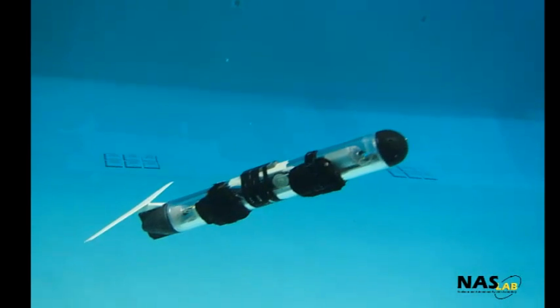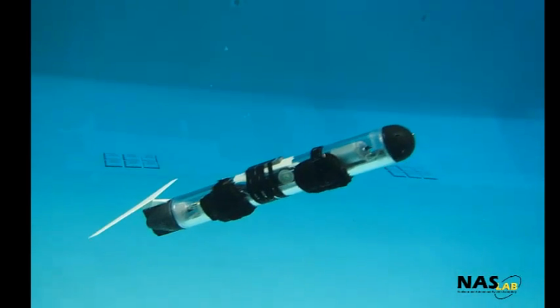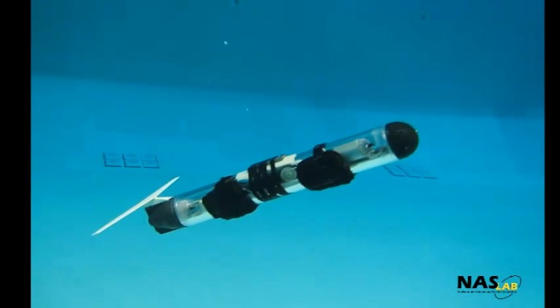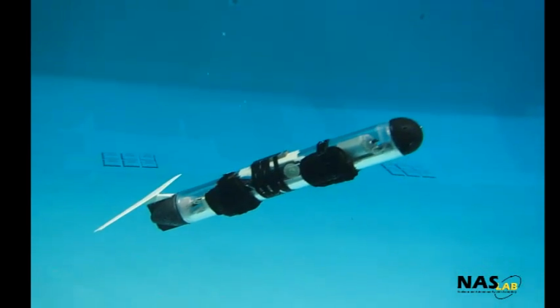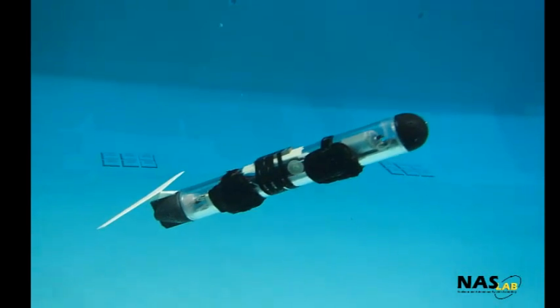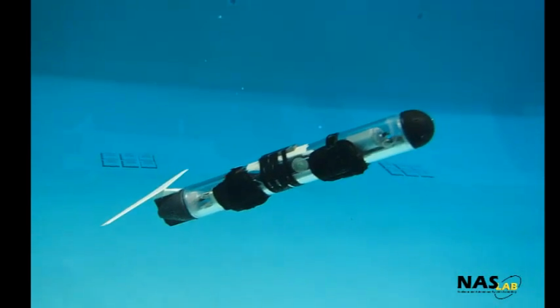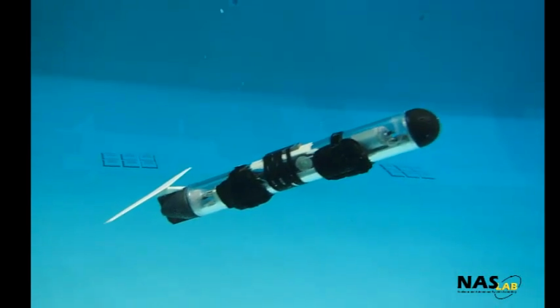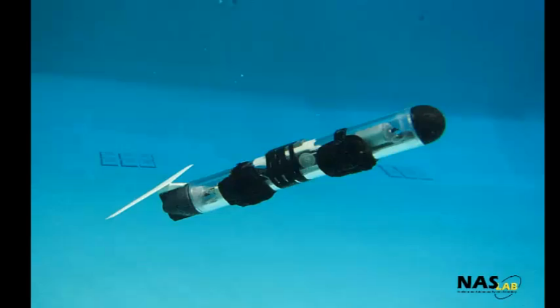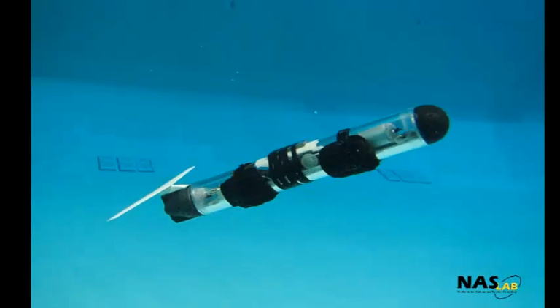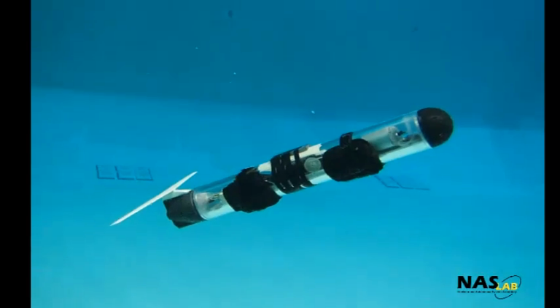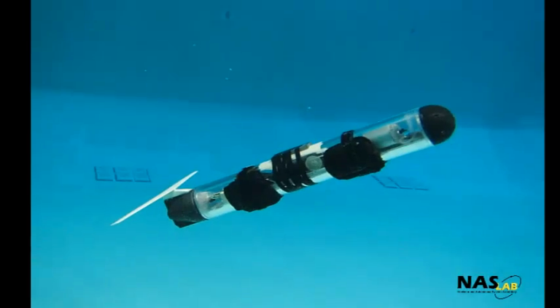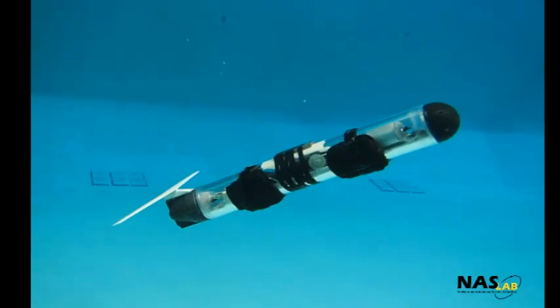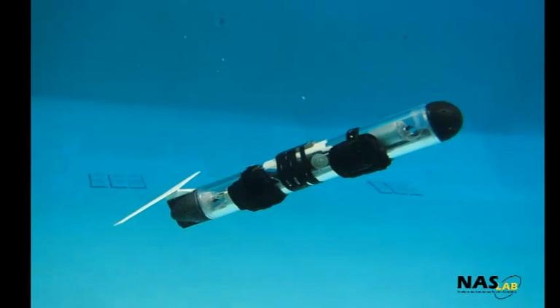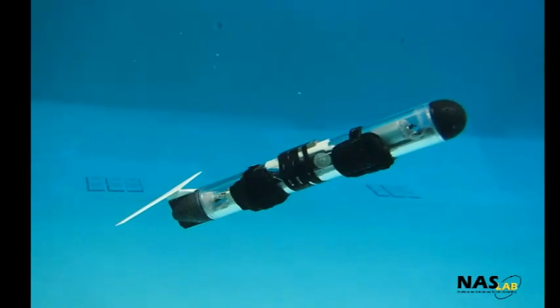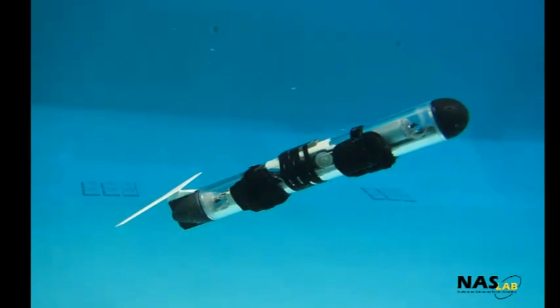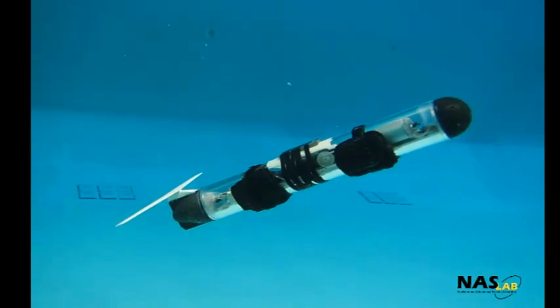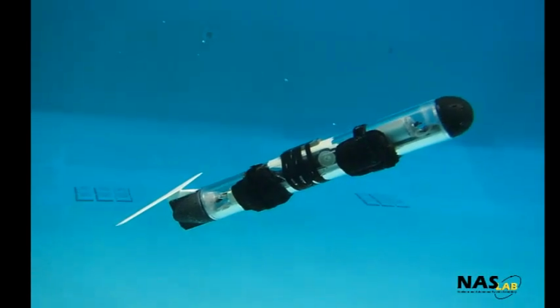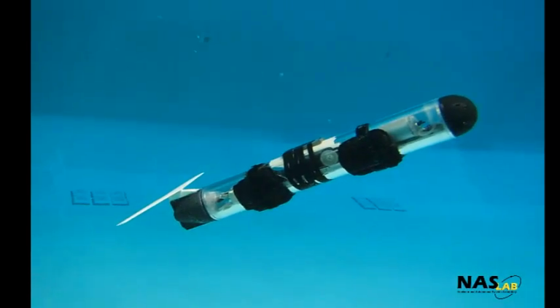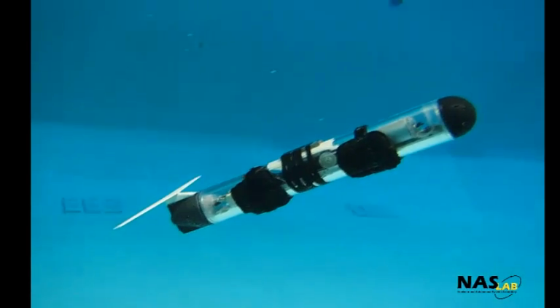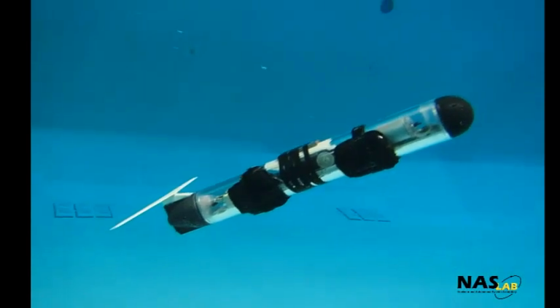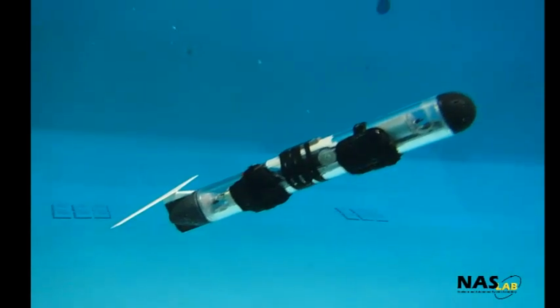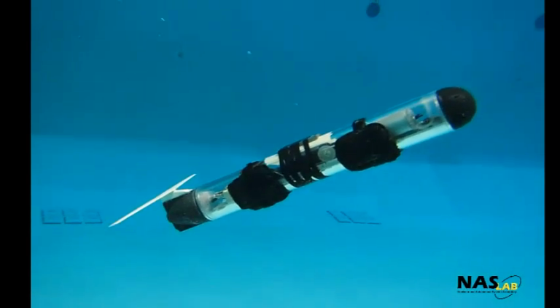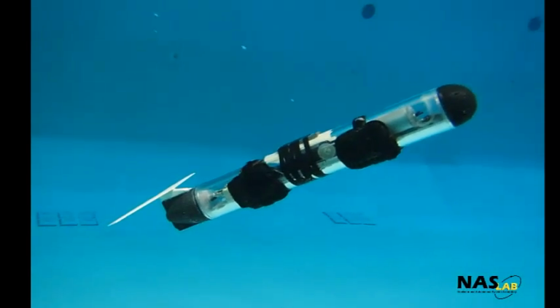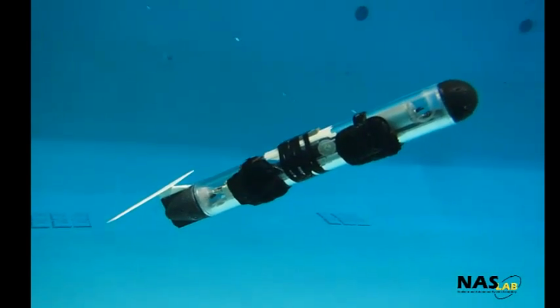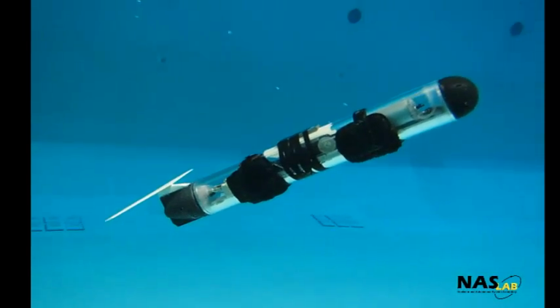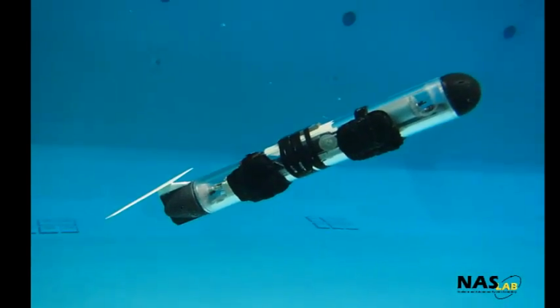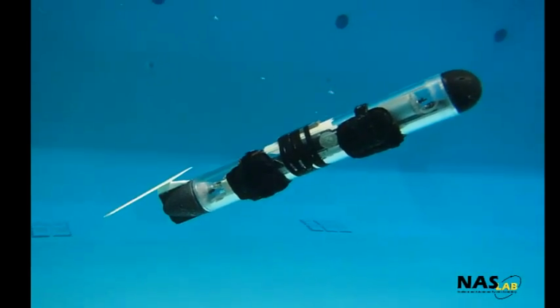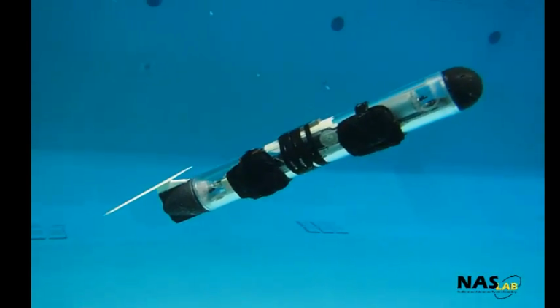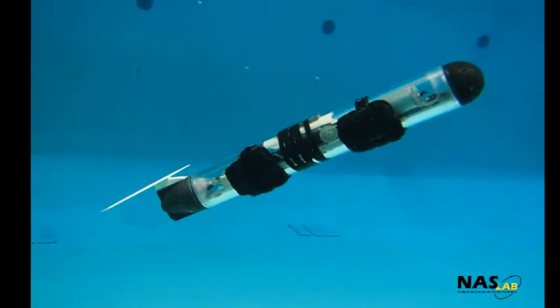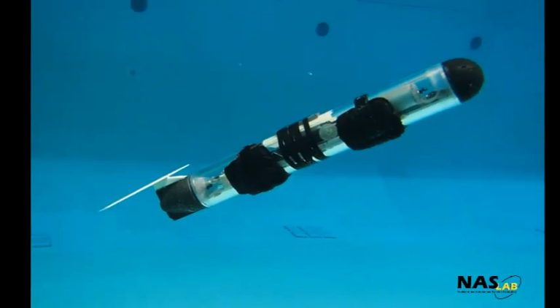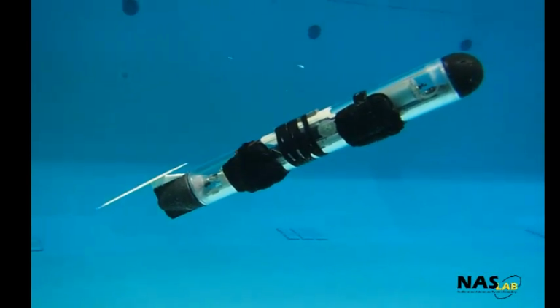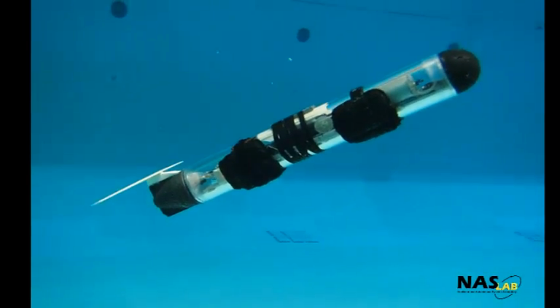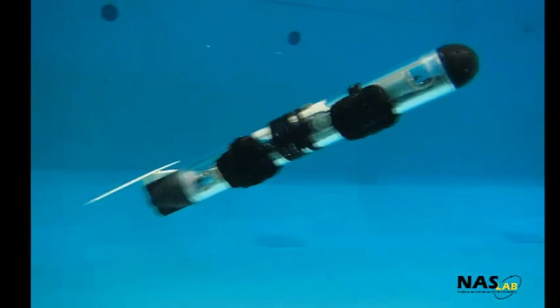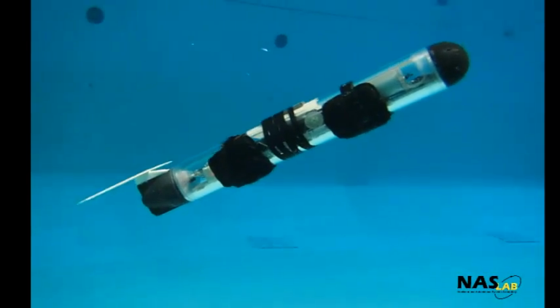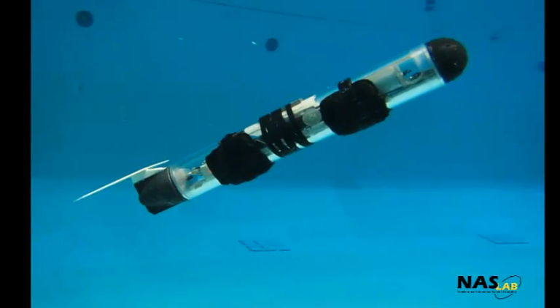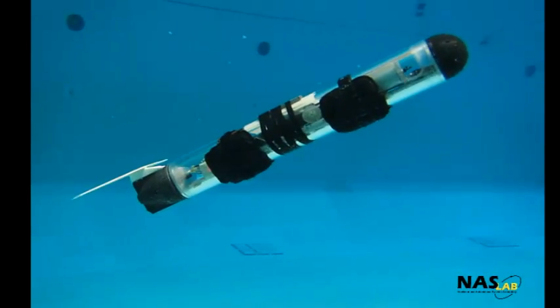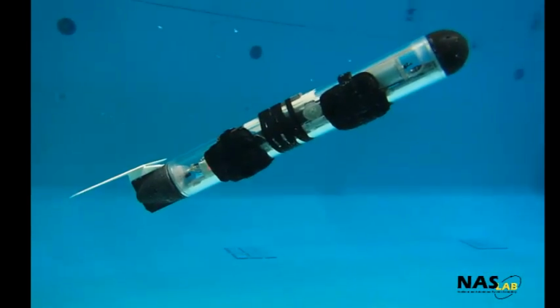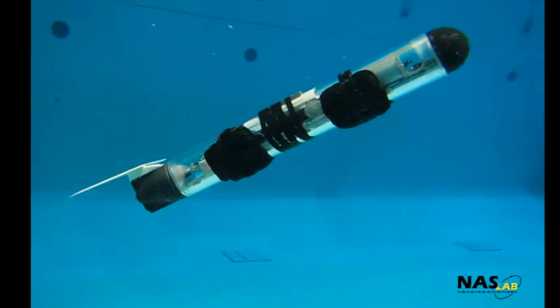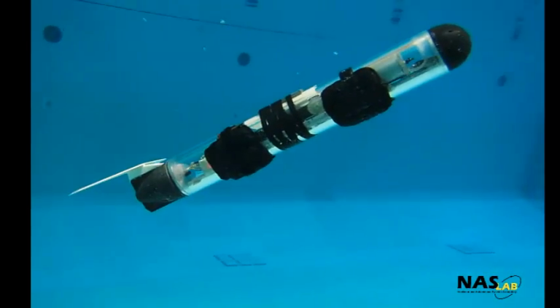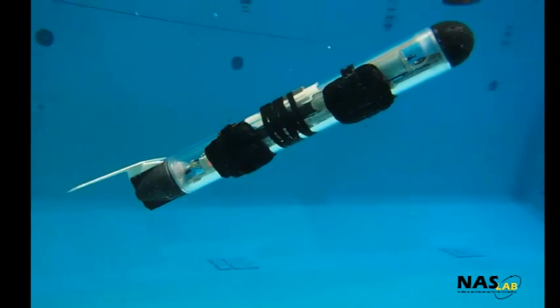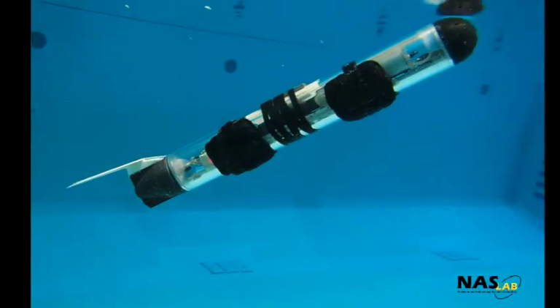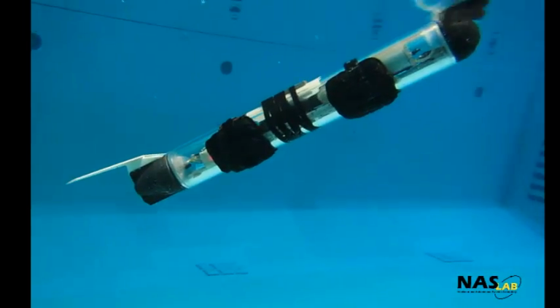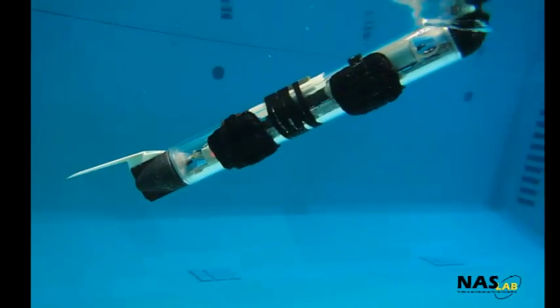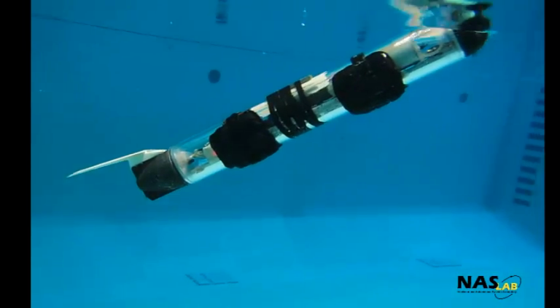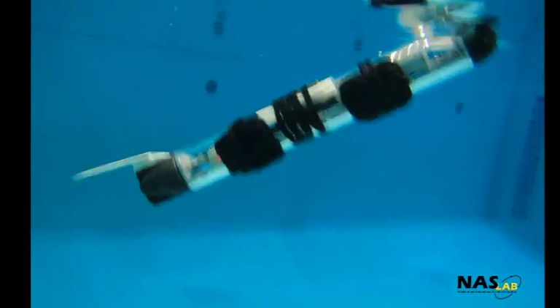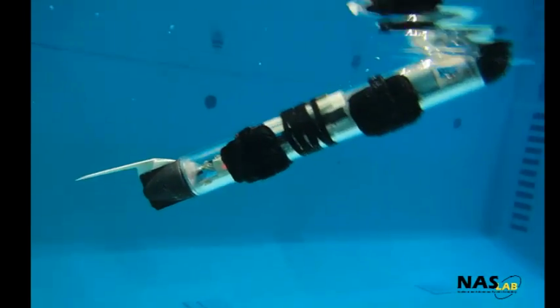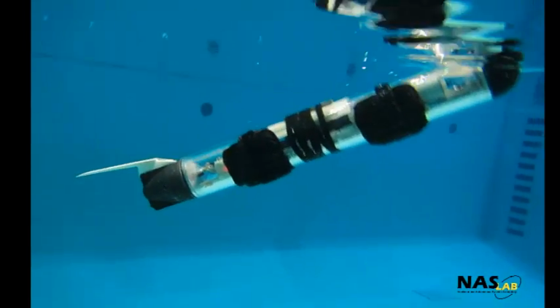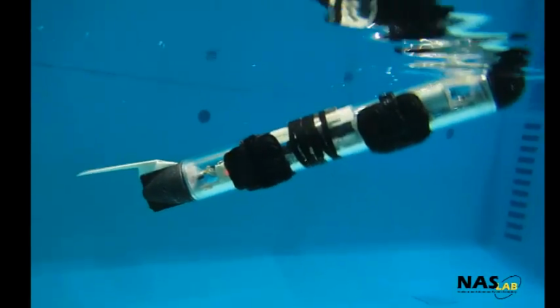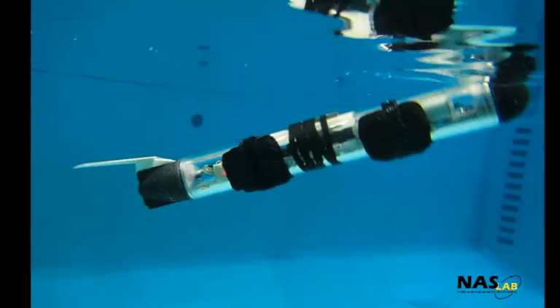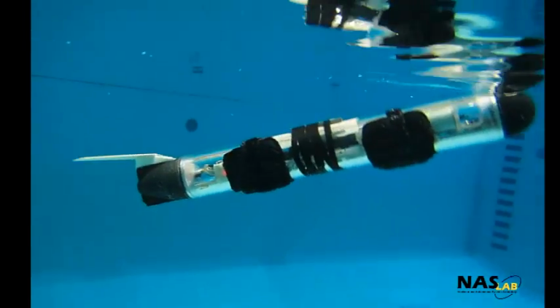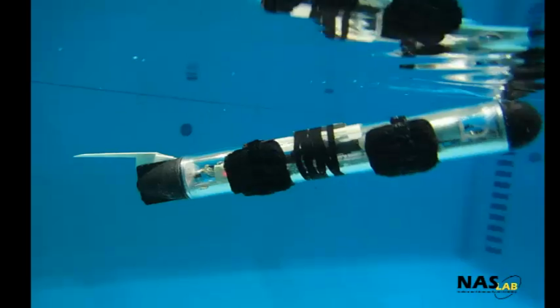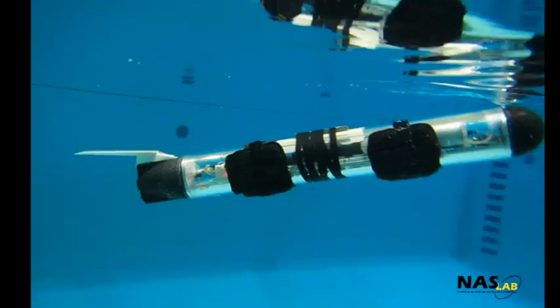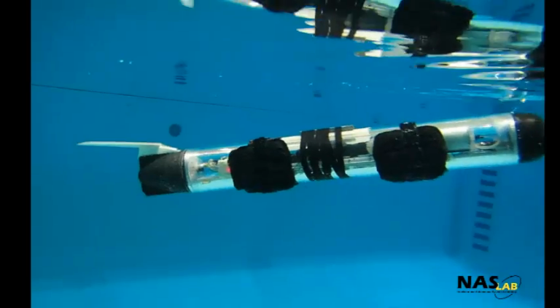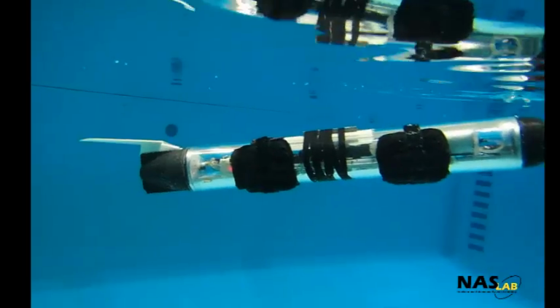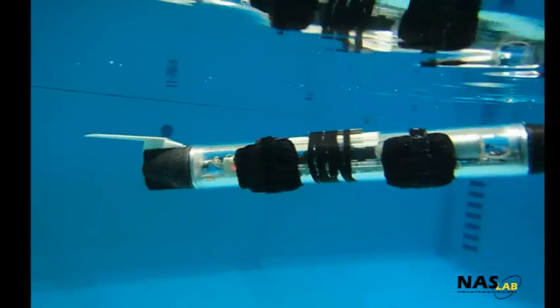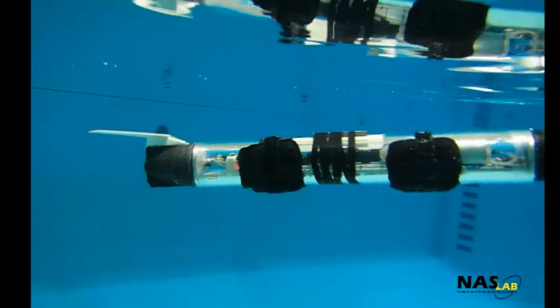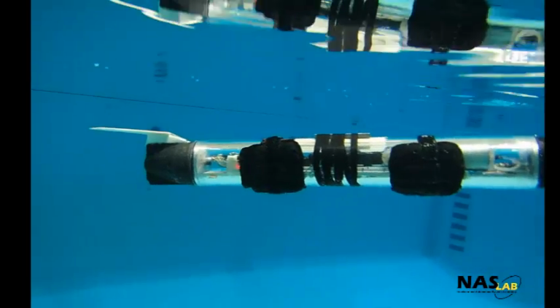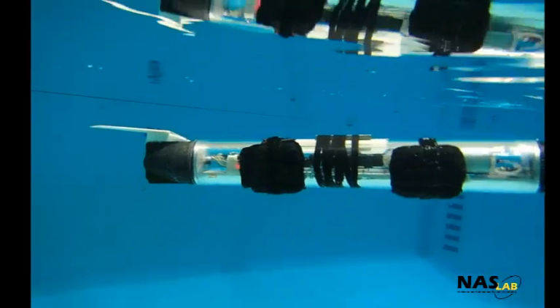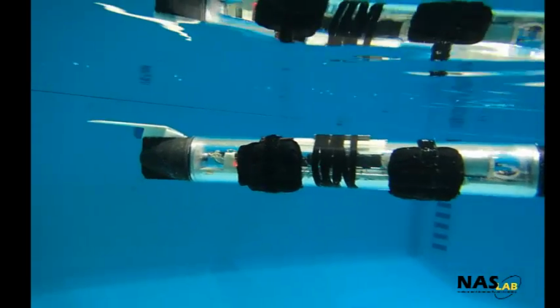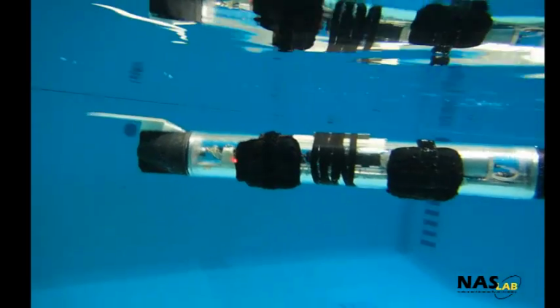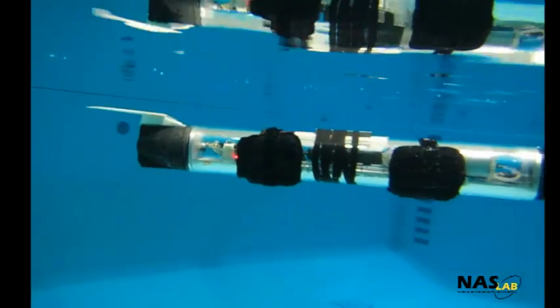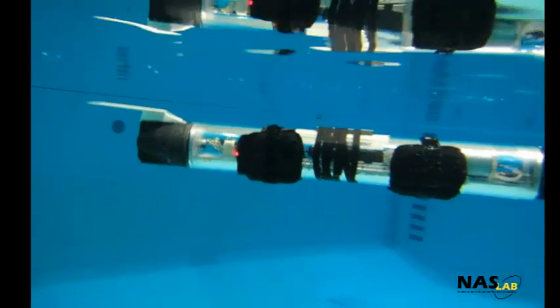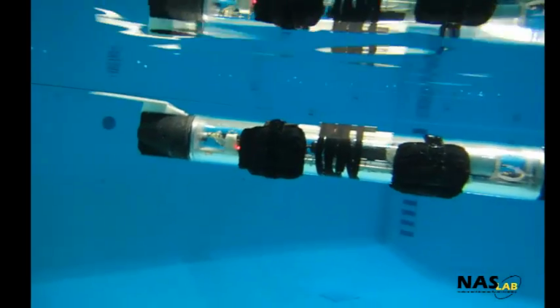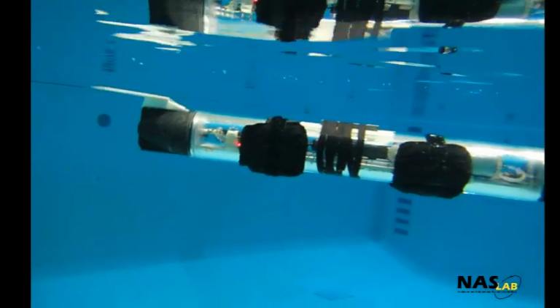Ruffy successfully performed sawtooth motion to 12 feet. Our next steps are turning motion and operating at a deeper depth.